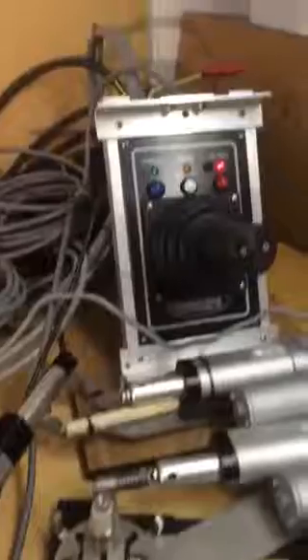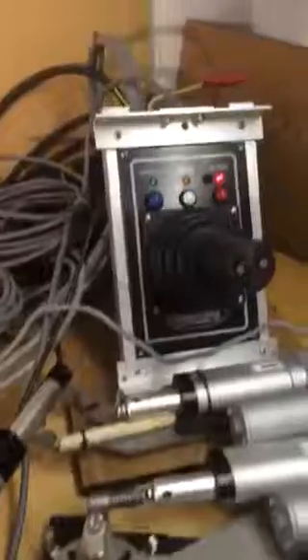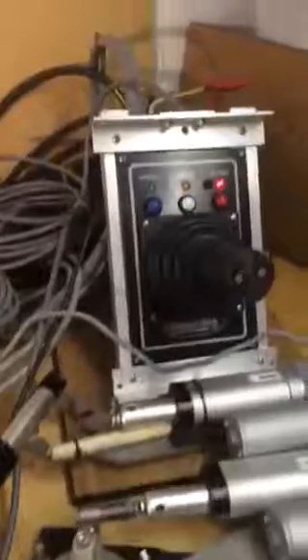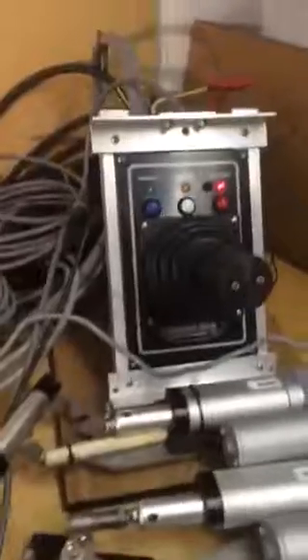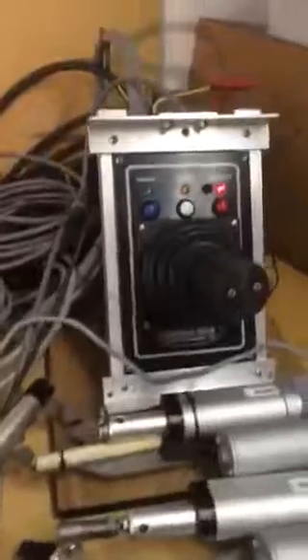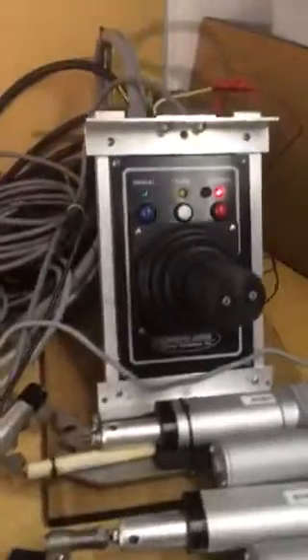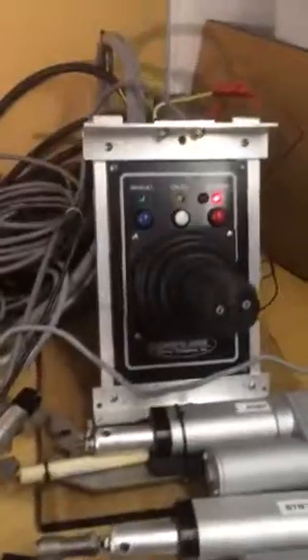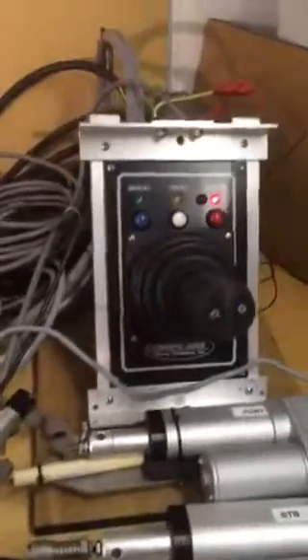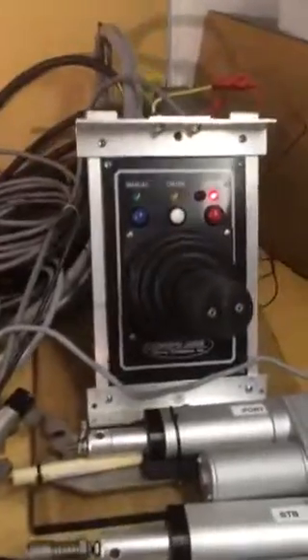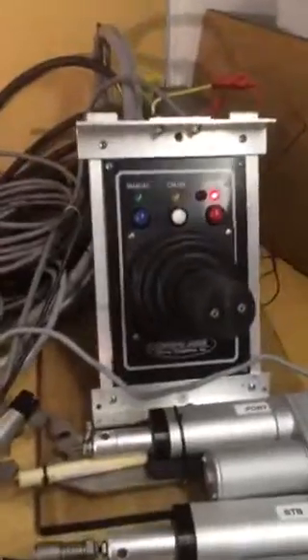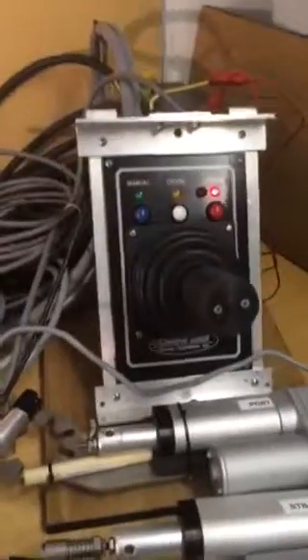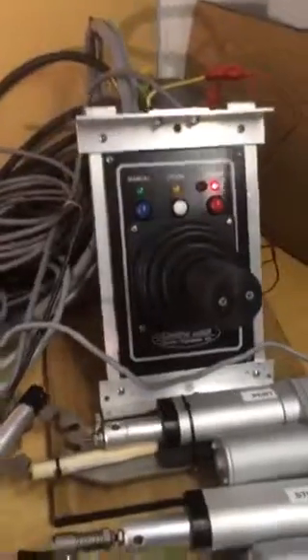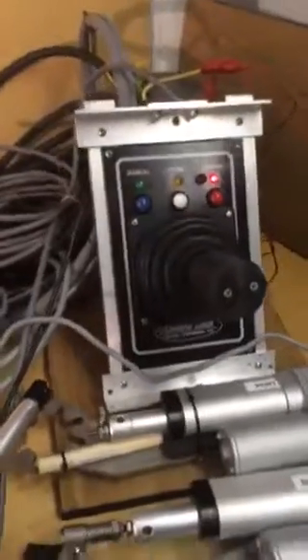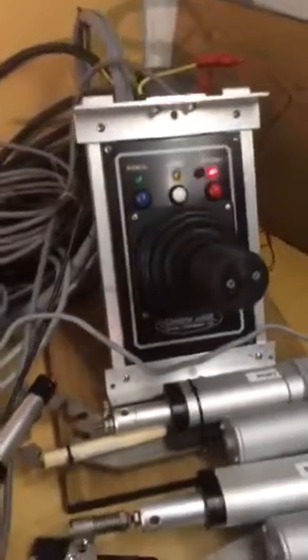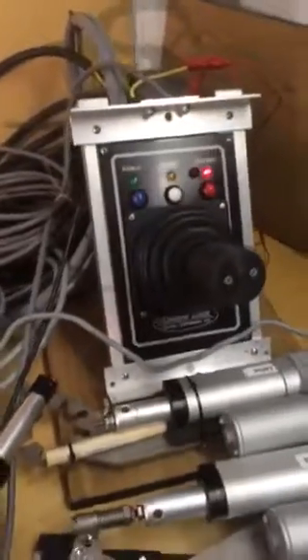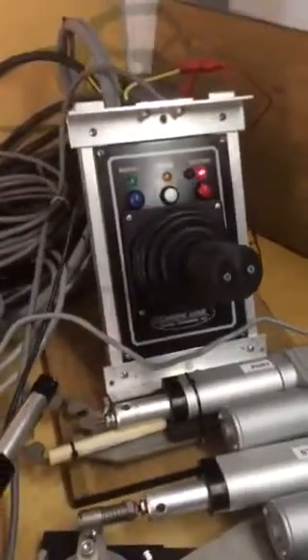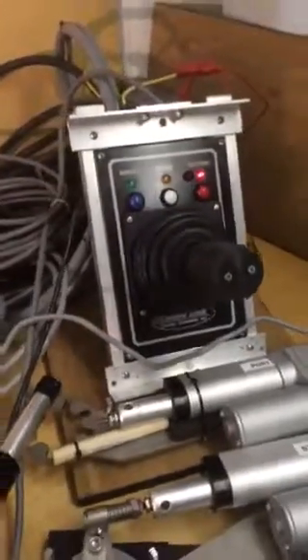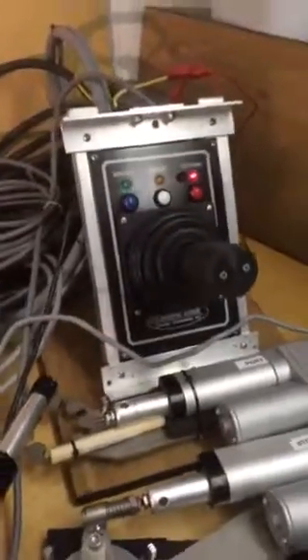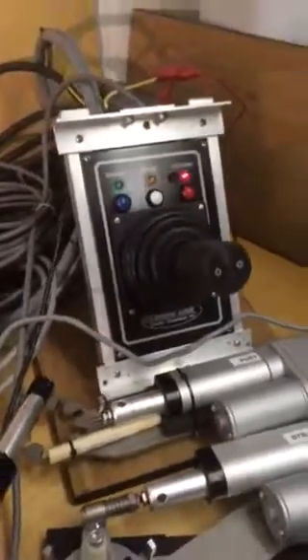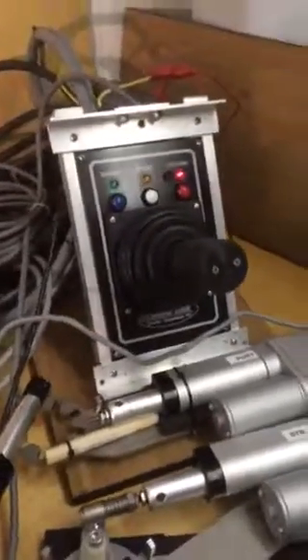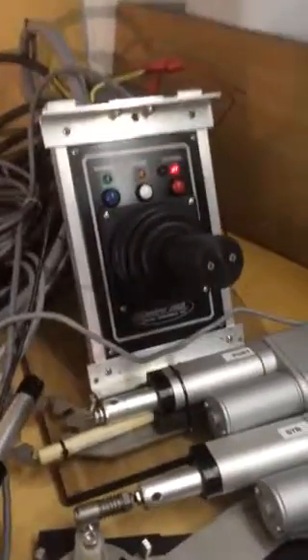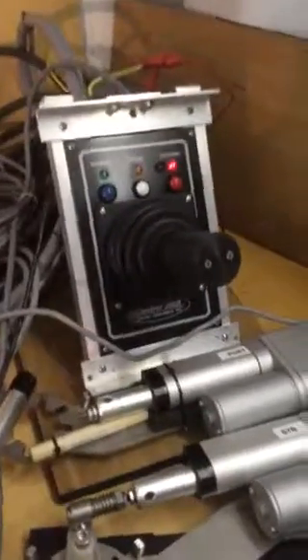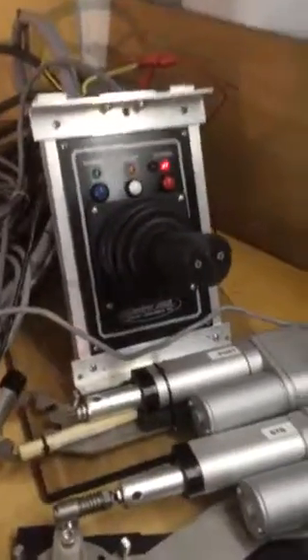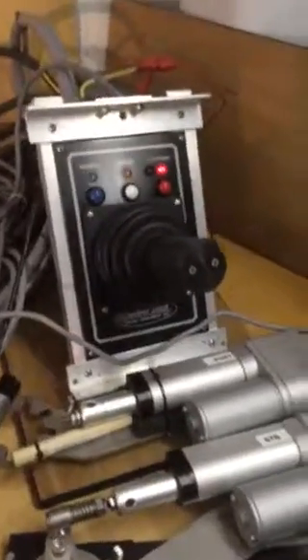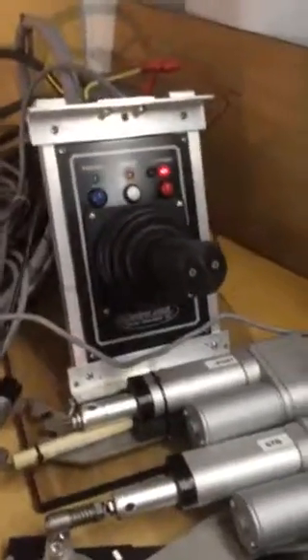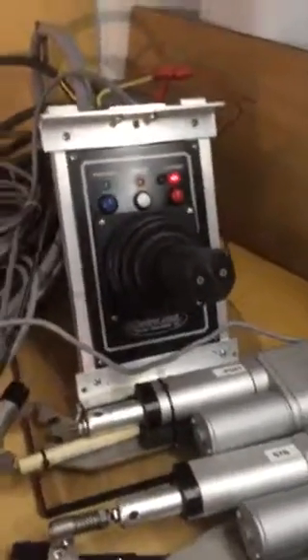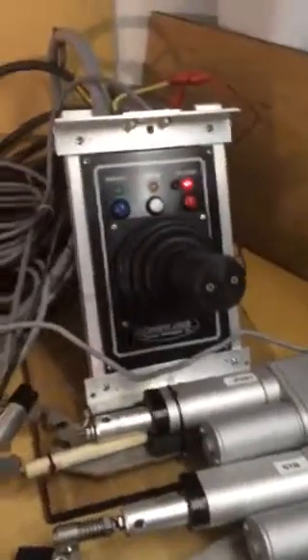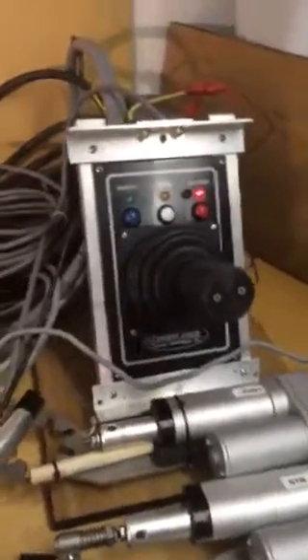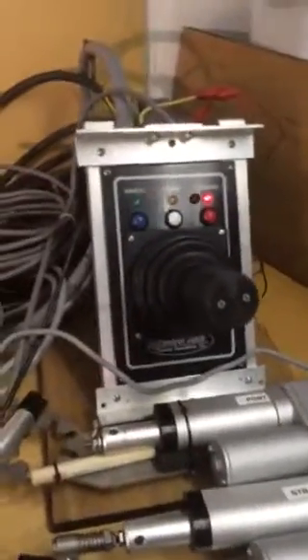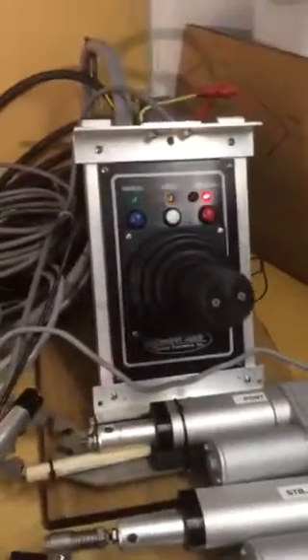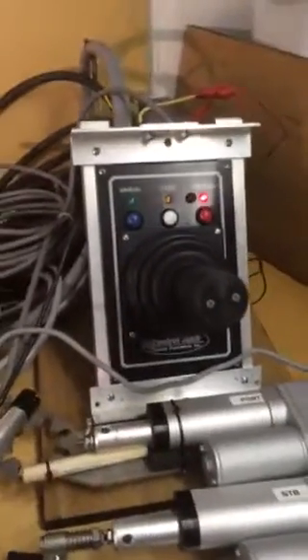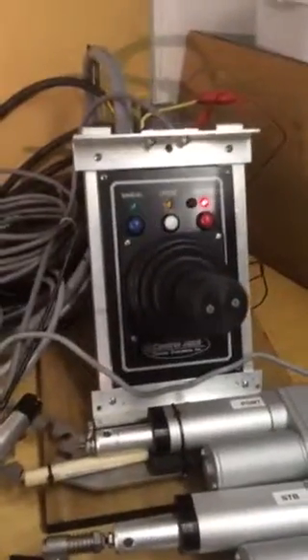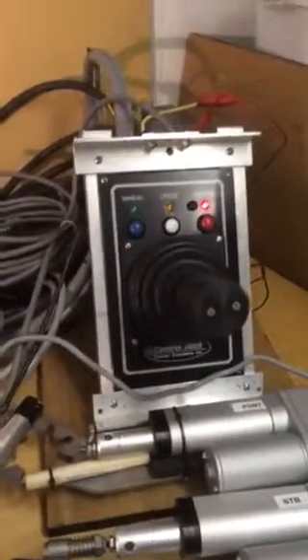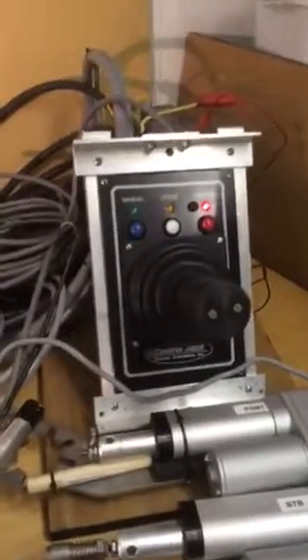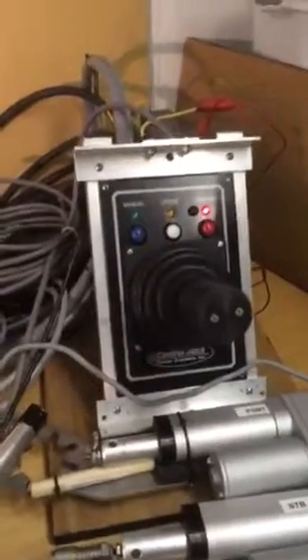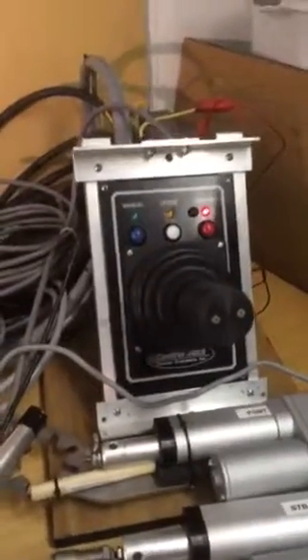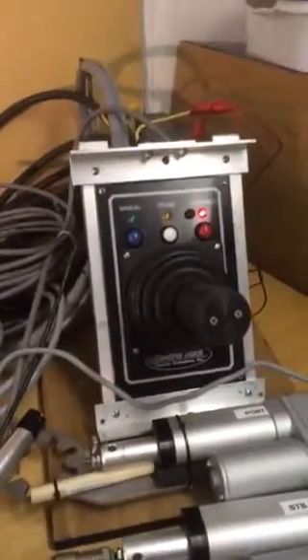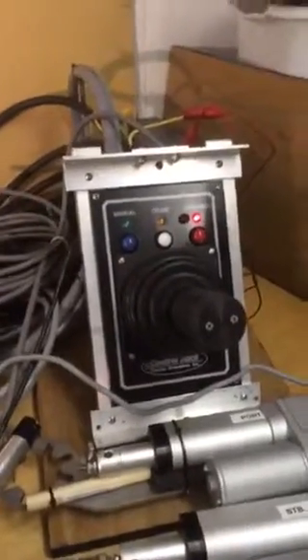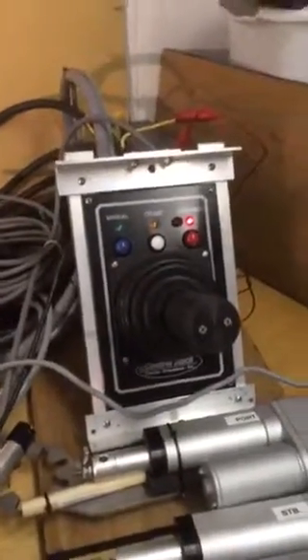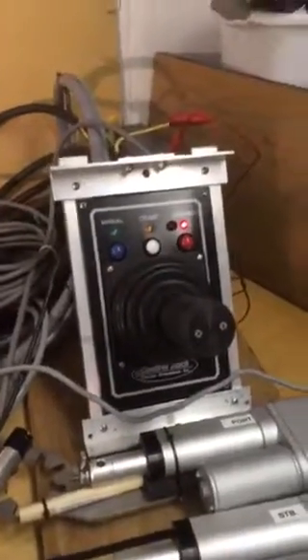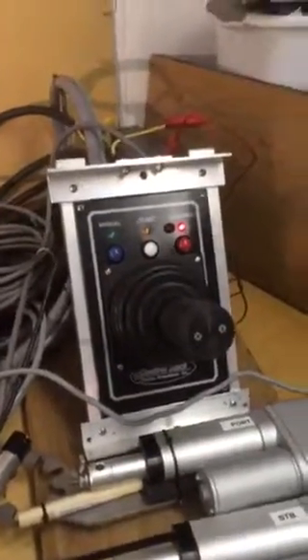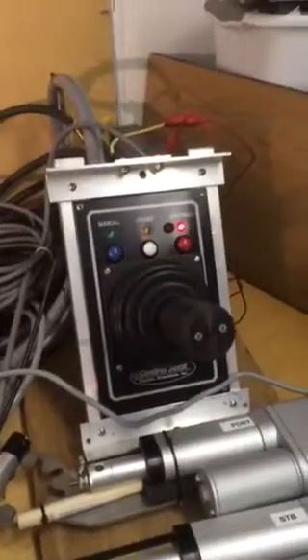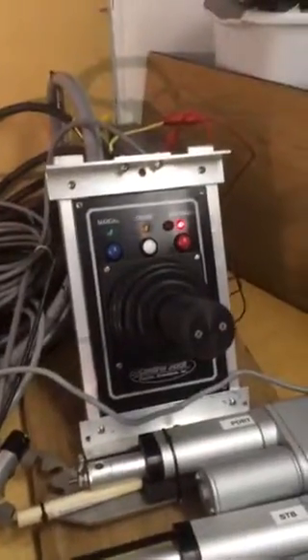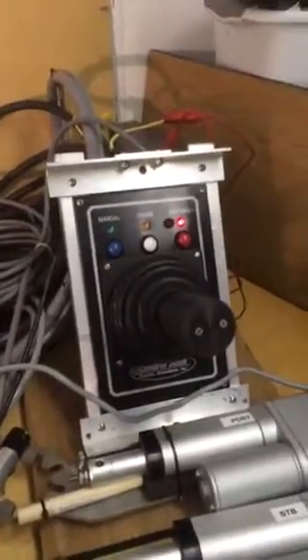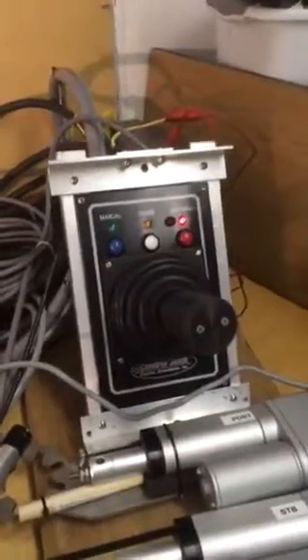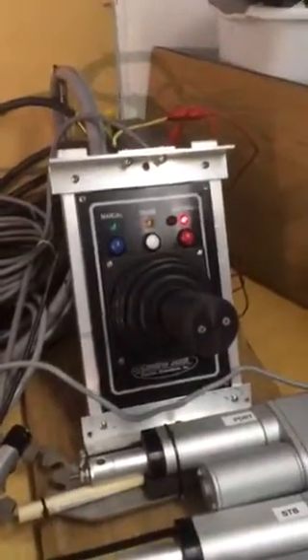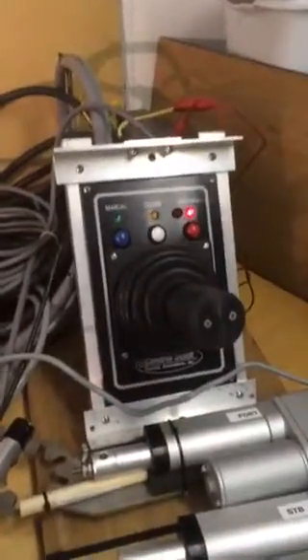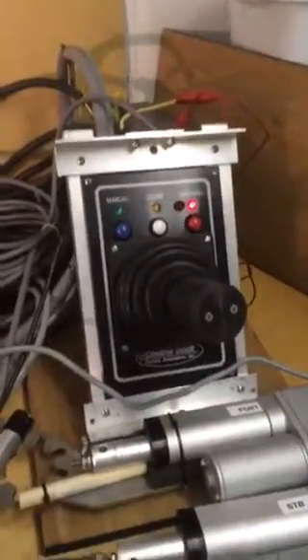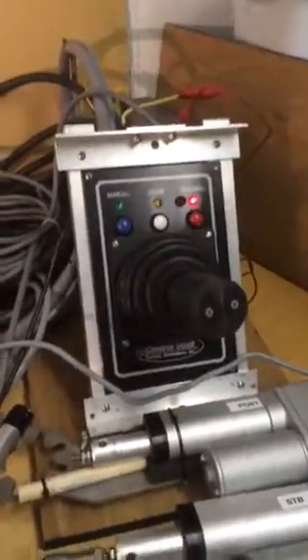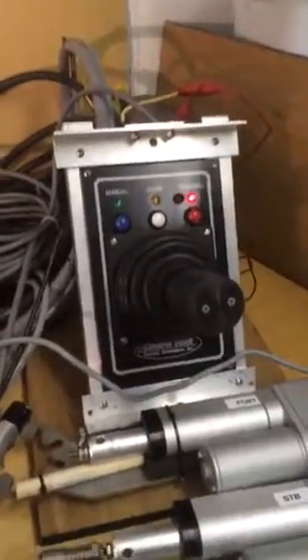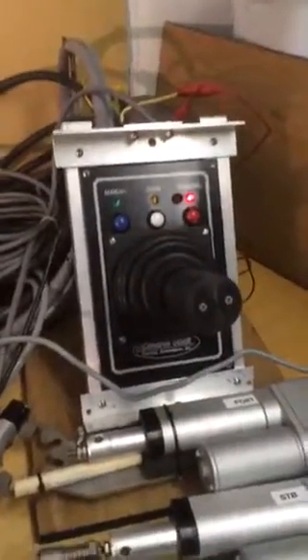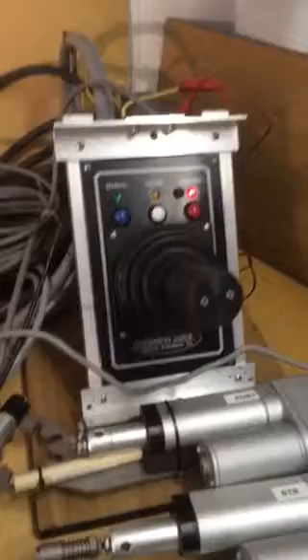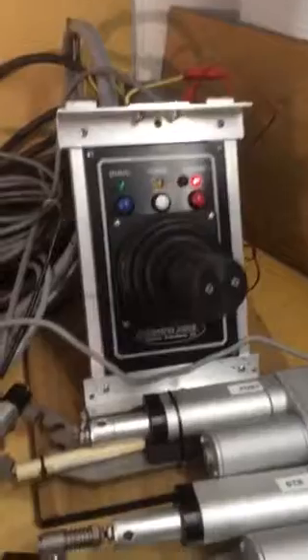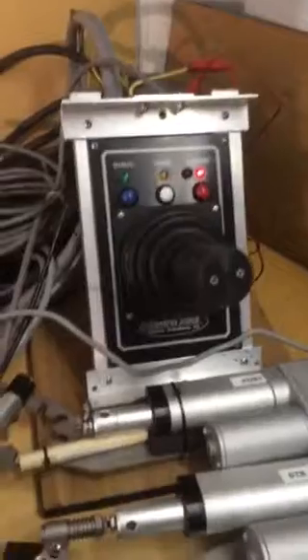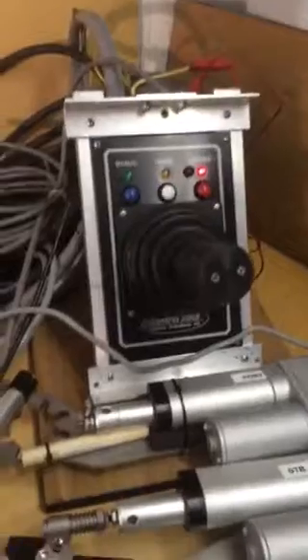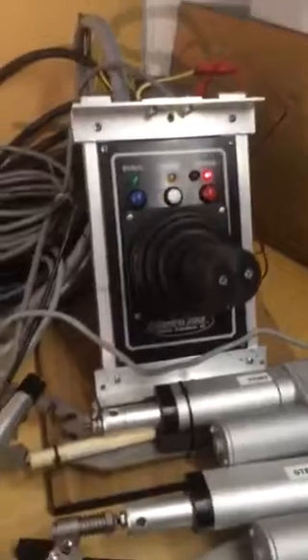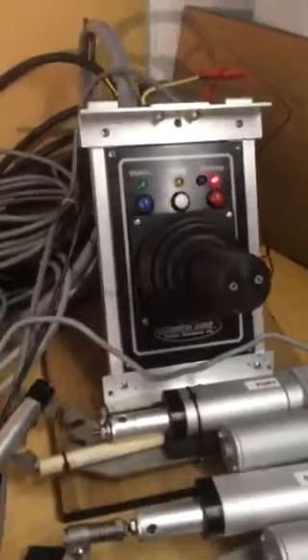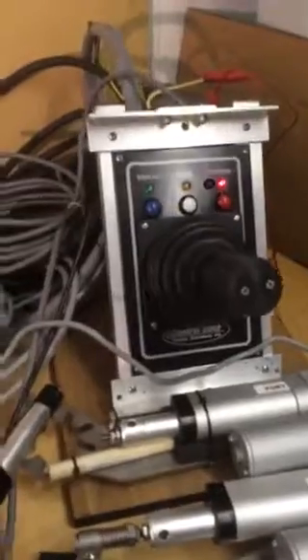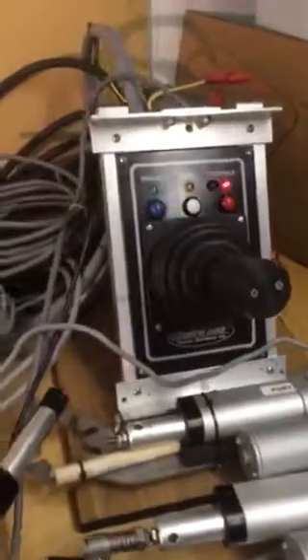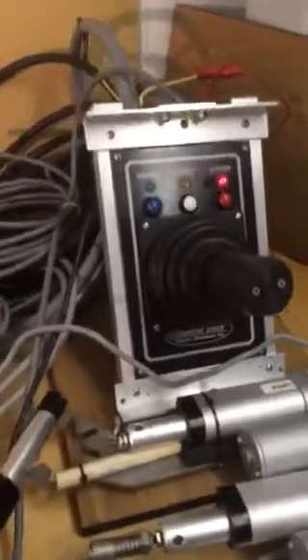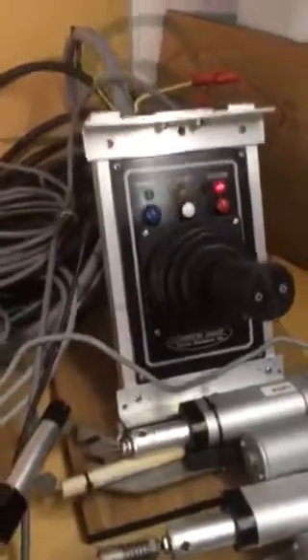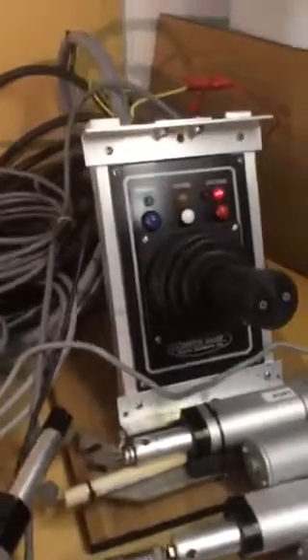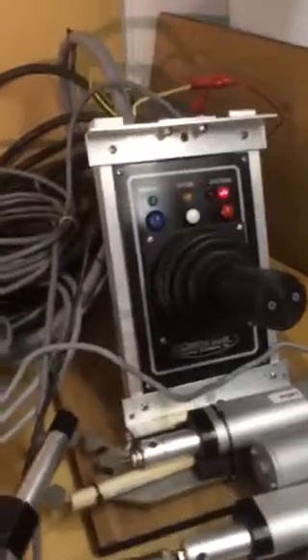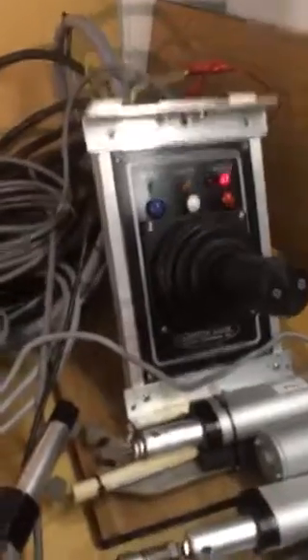Hi, Tom here again. Before I take this apart and get ready for shipping, I just wanted to show you one more thing.